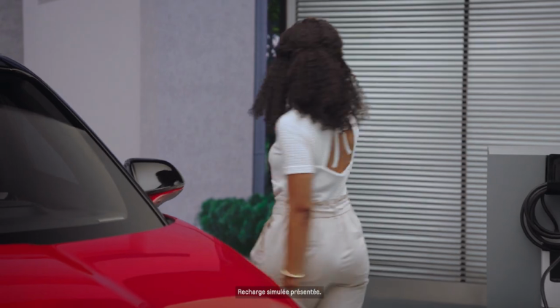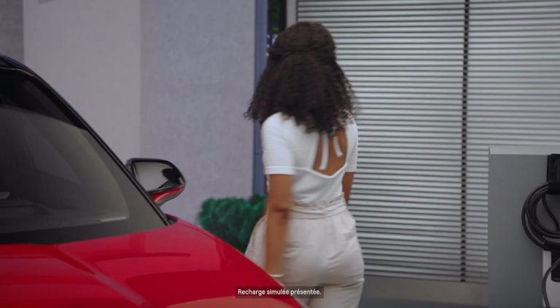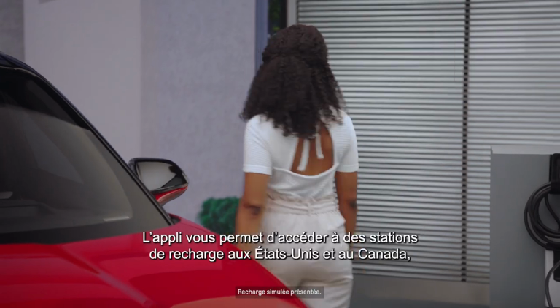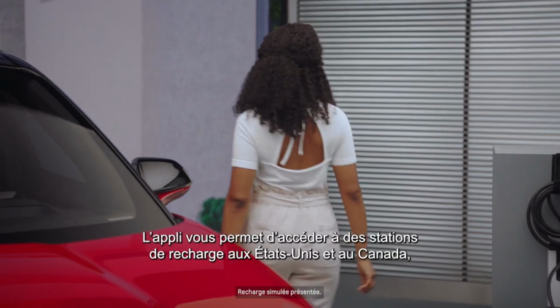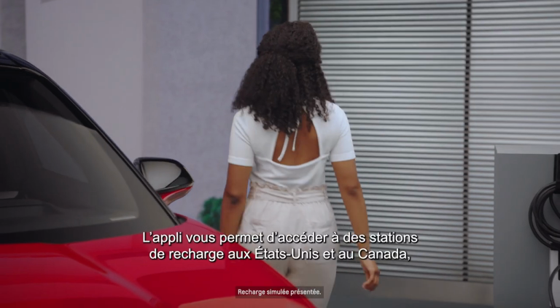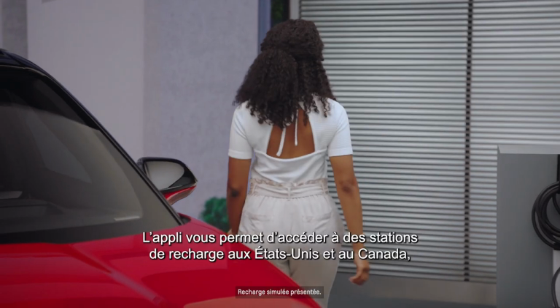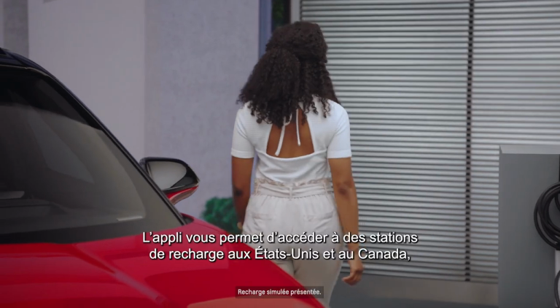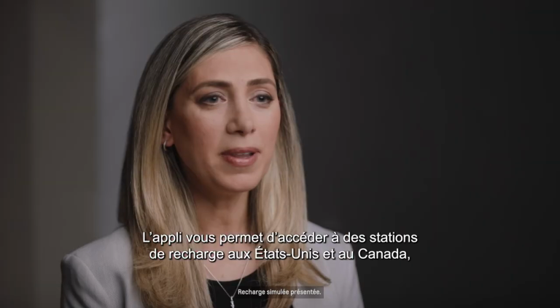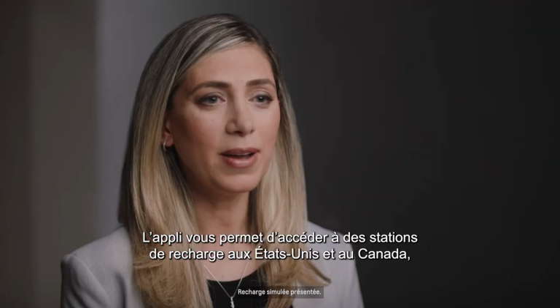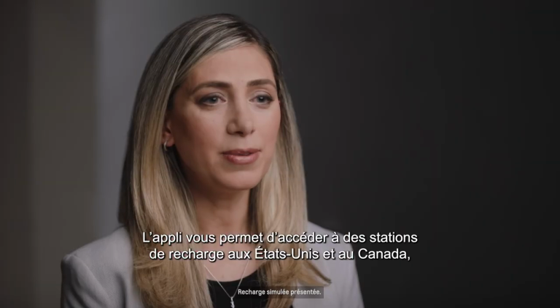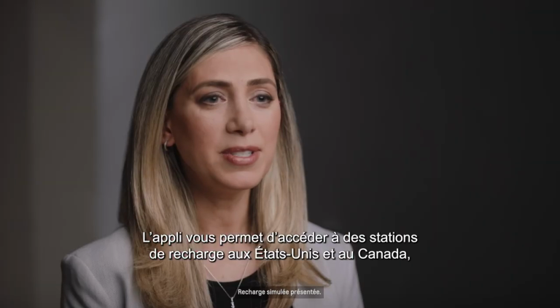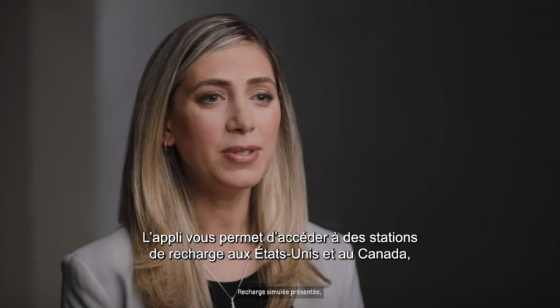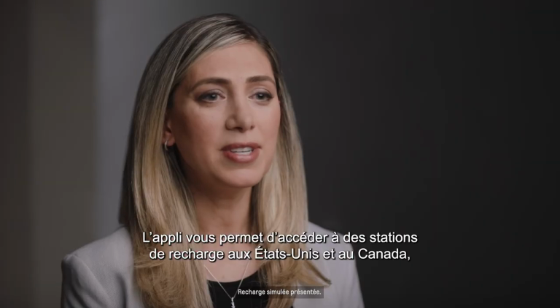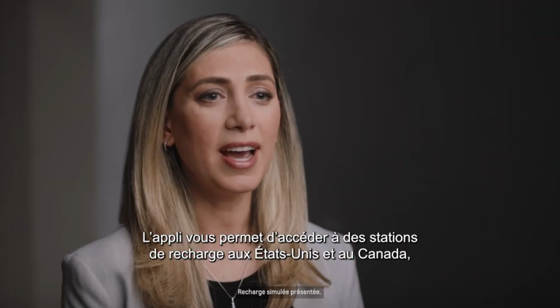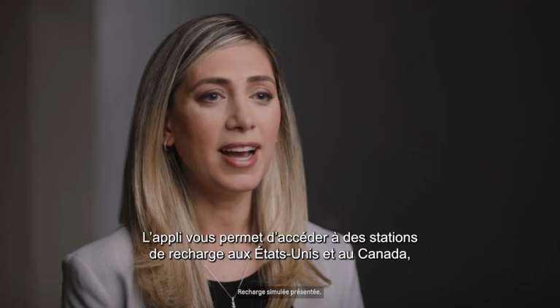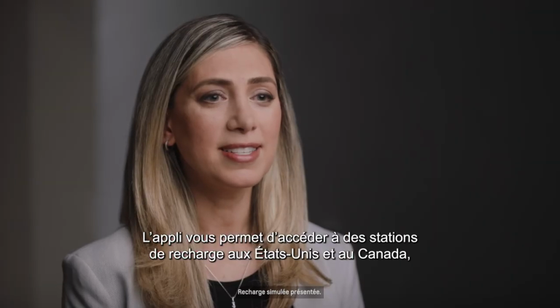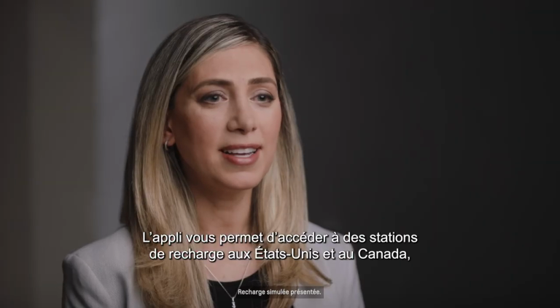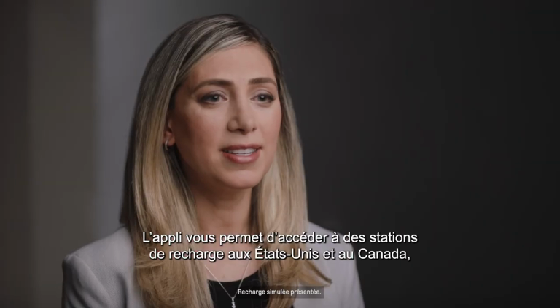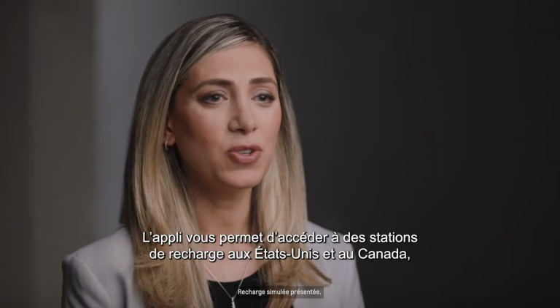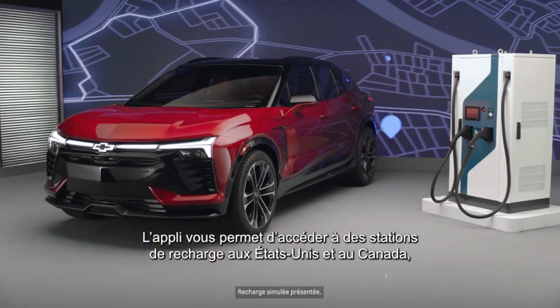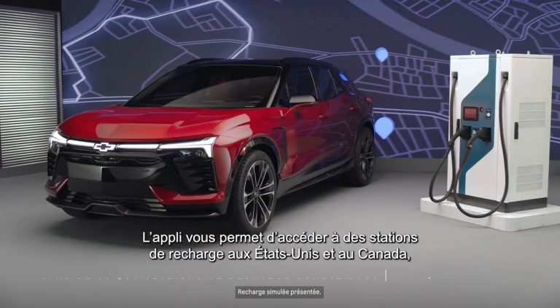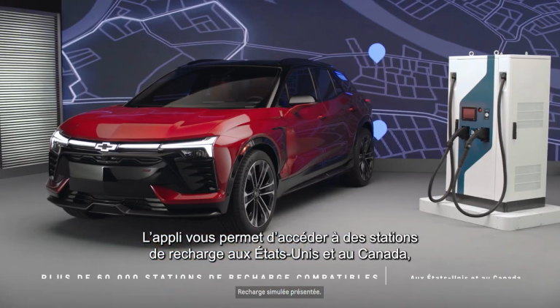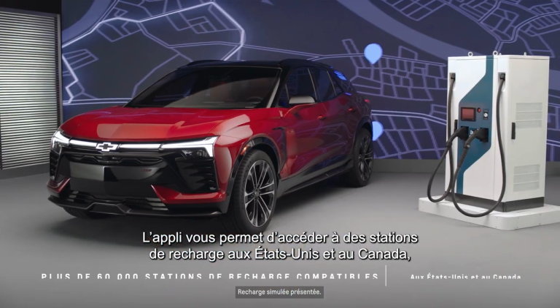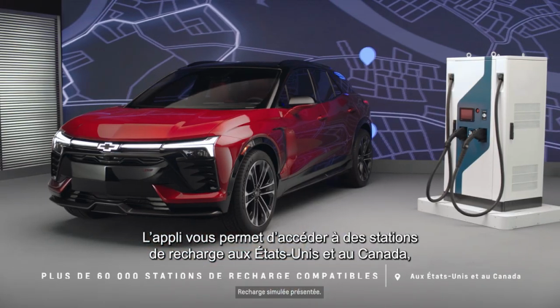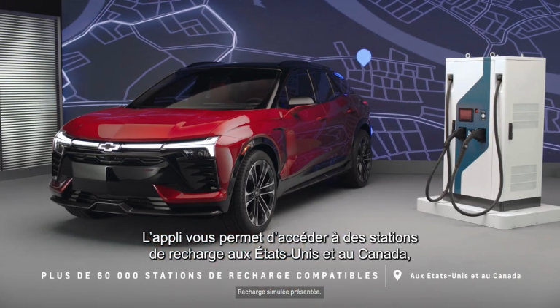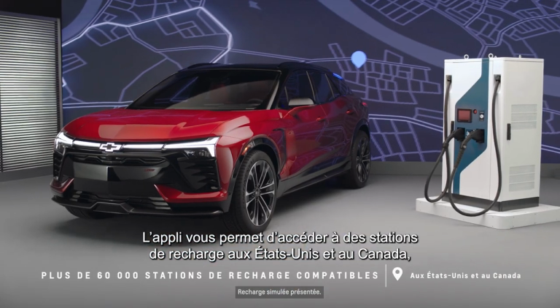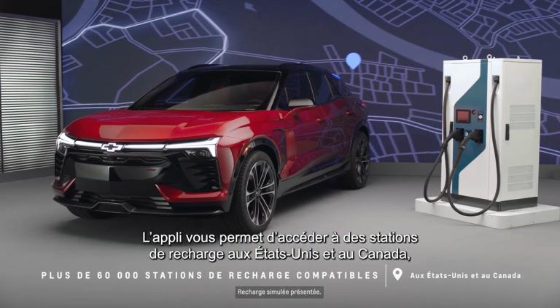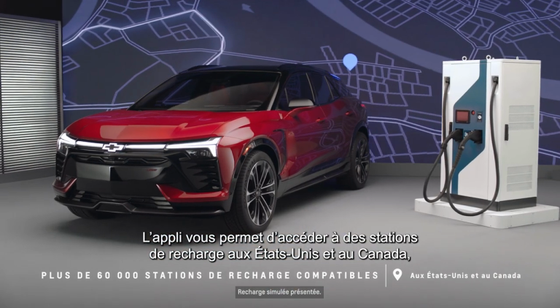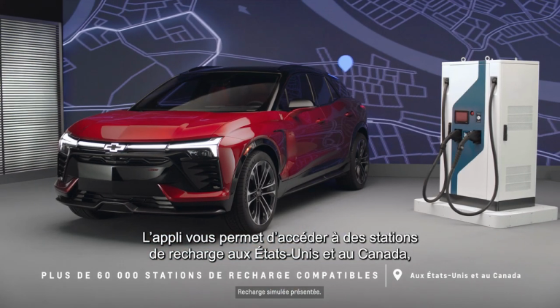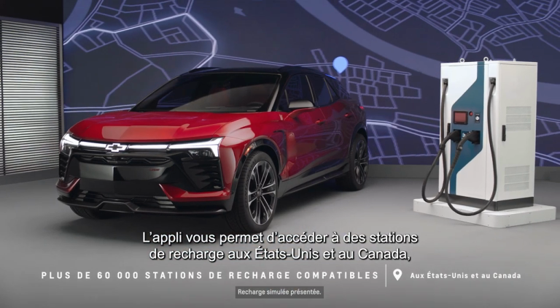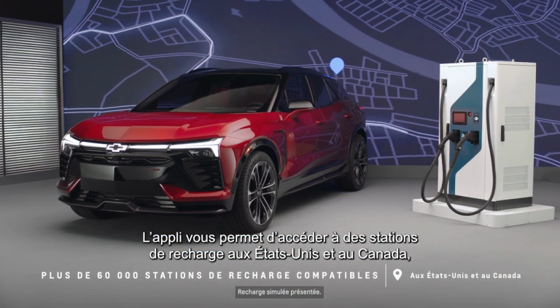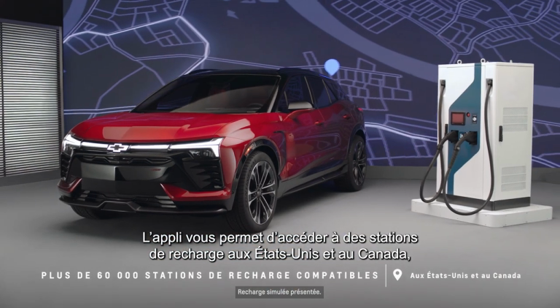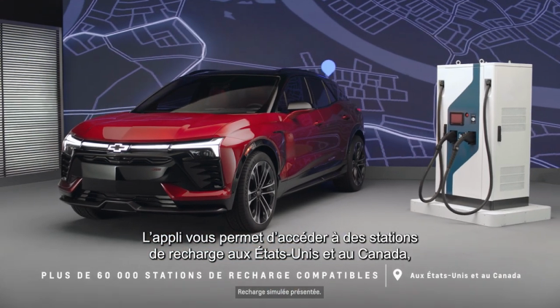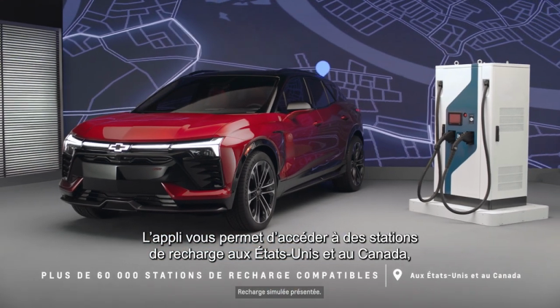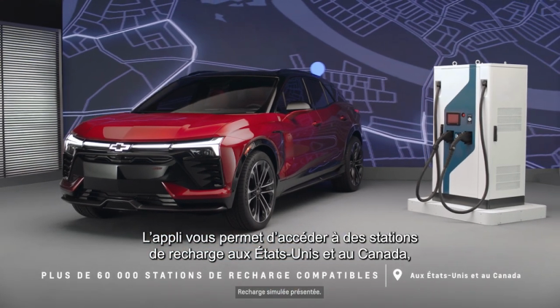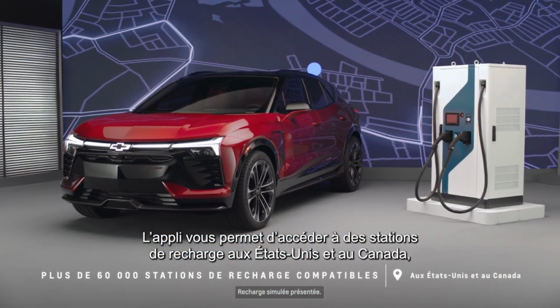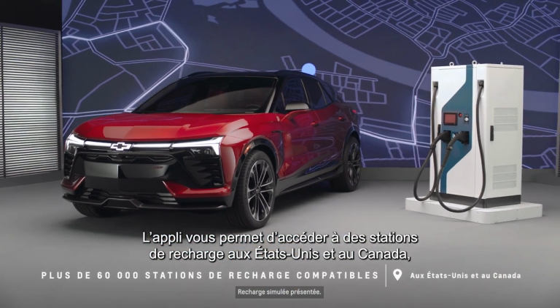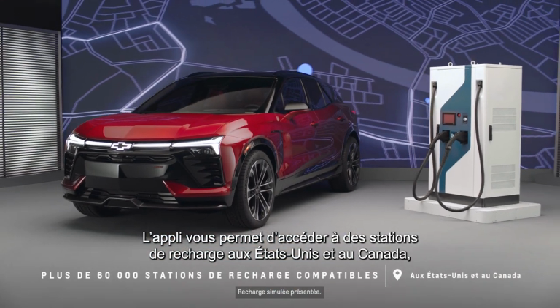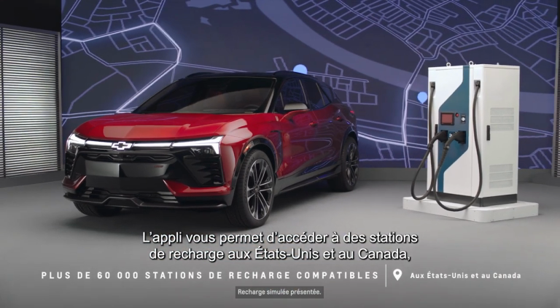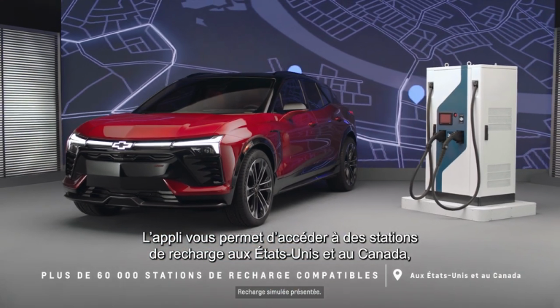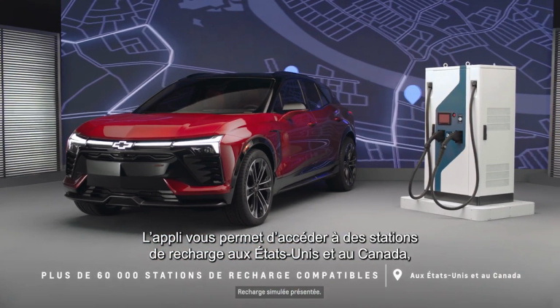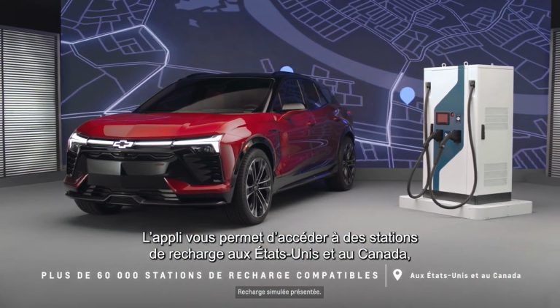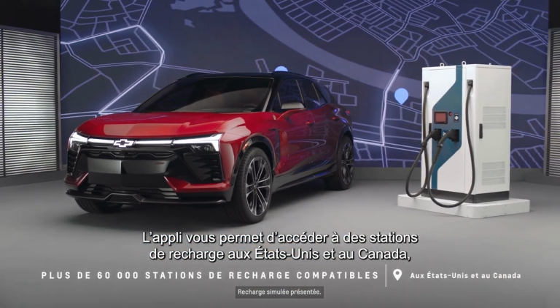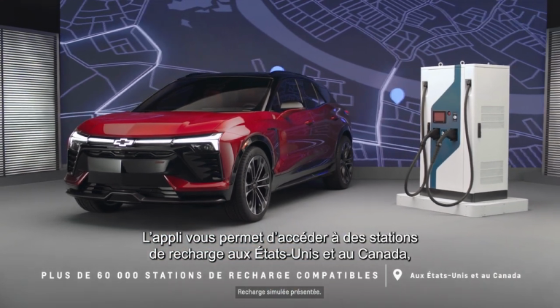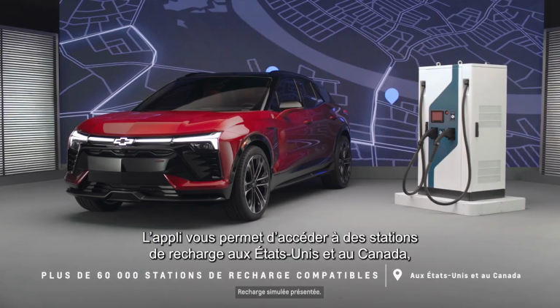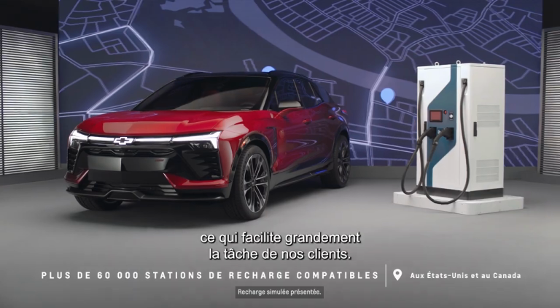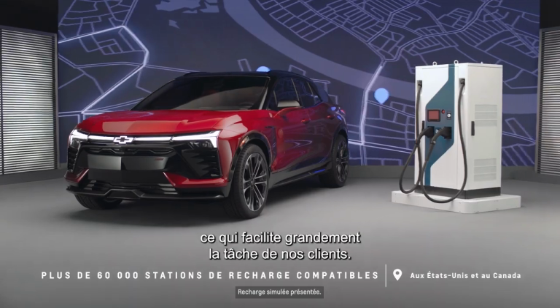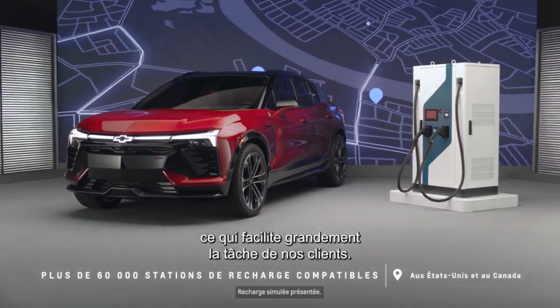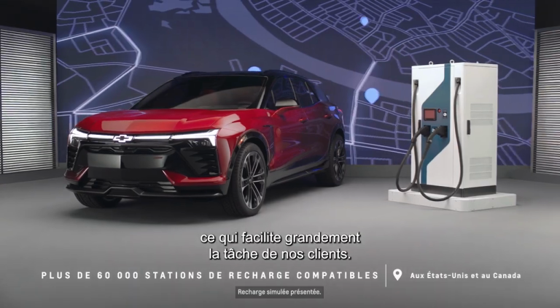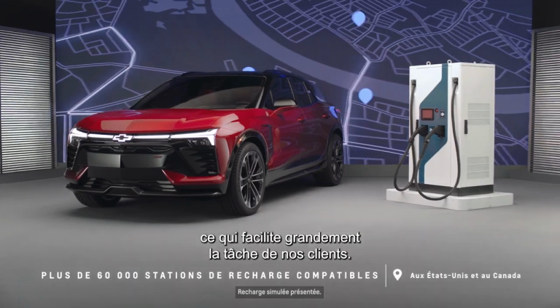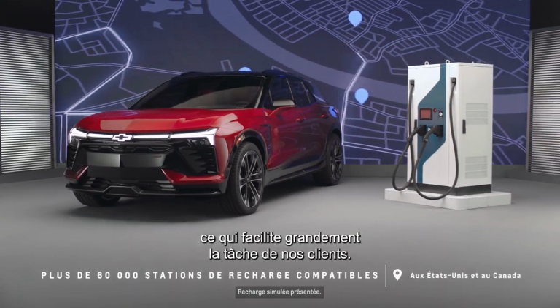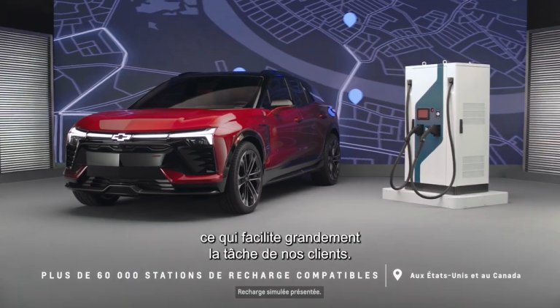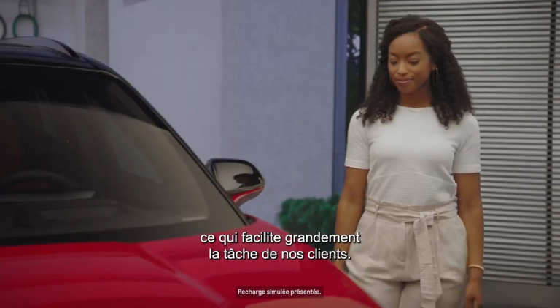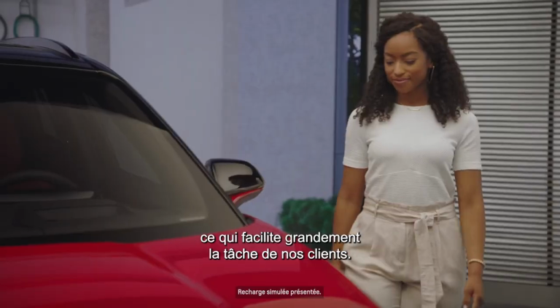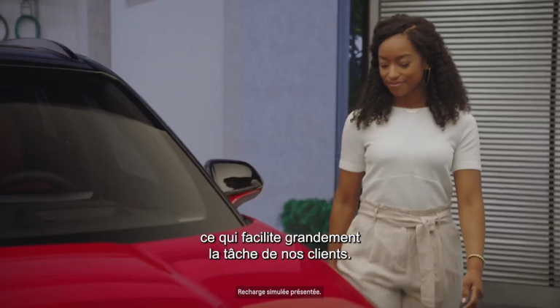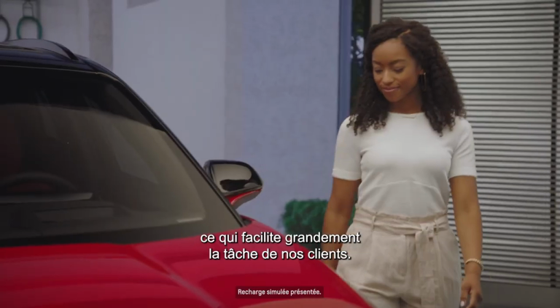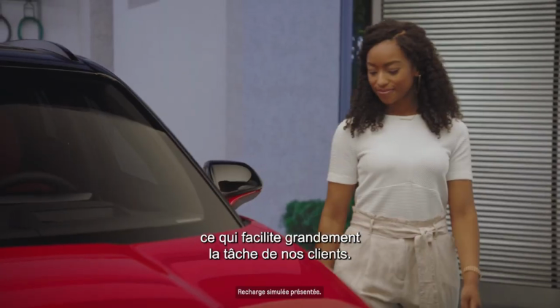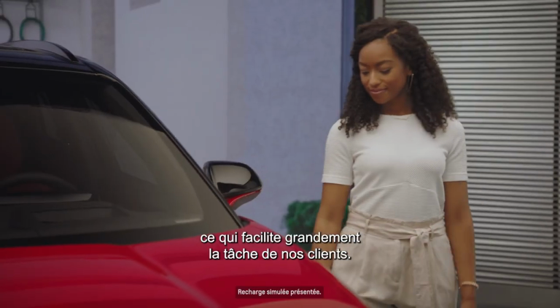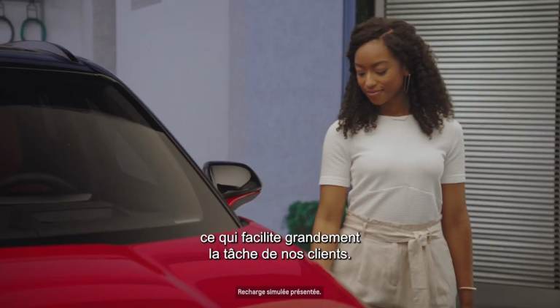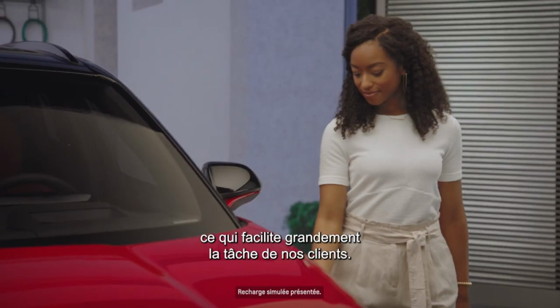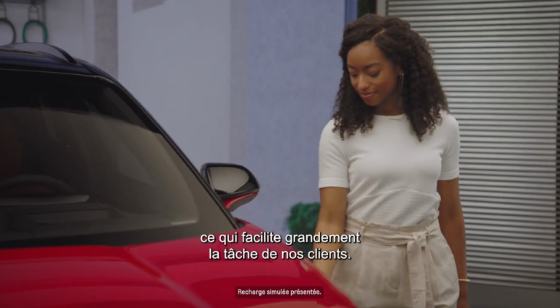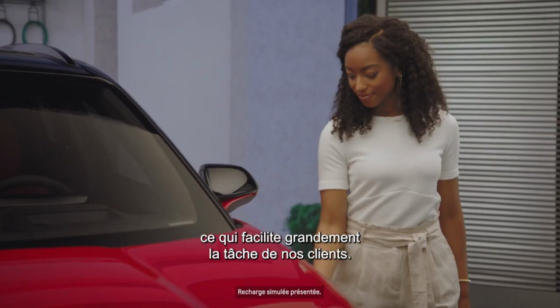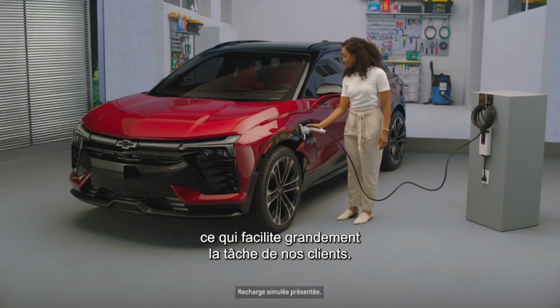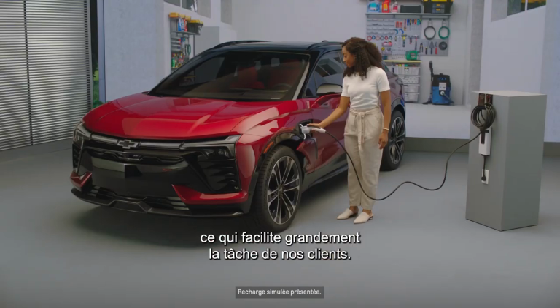The app allows you to access compatible charging stations in the US and Canada, making it really easy for our customers.